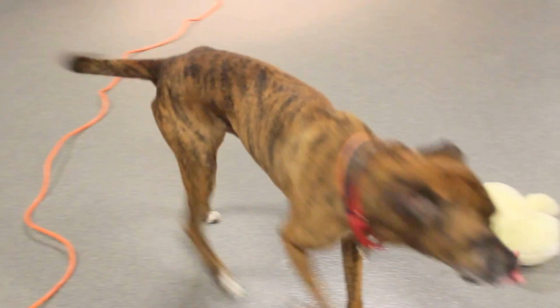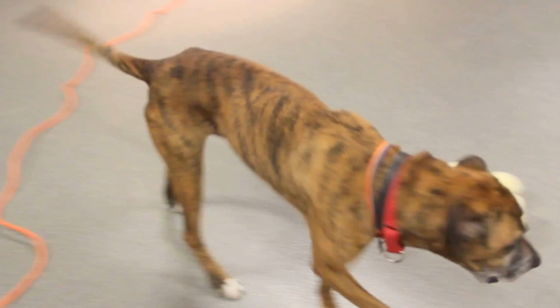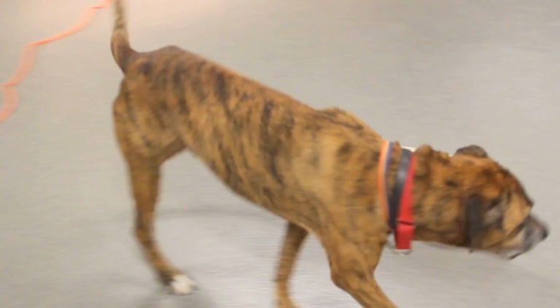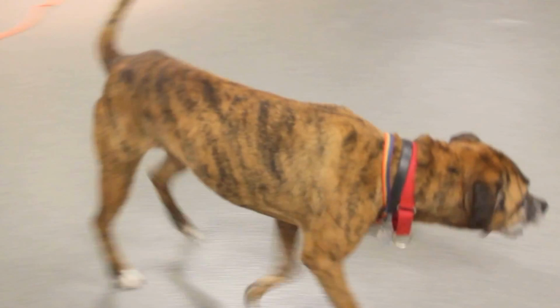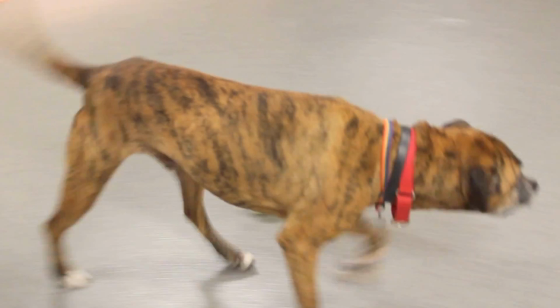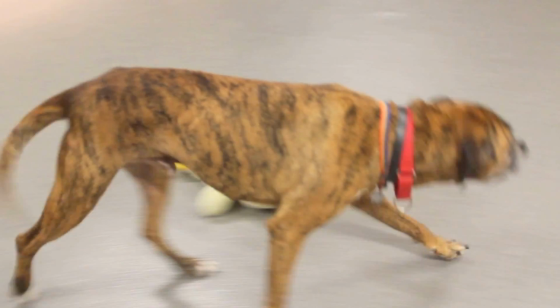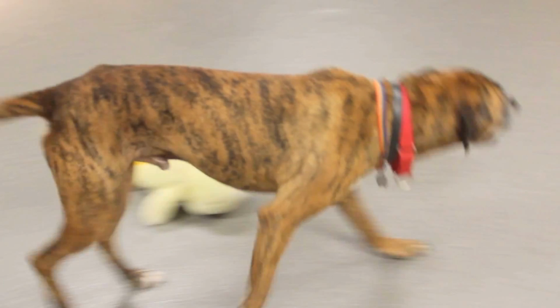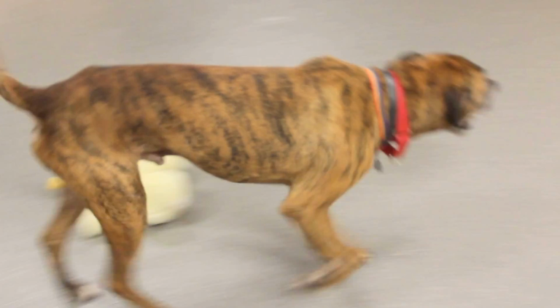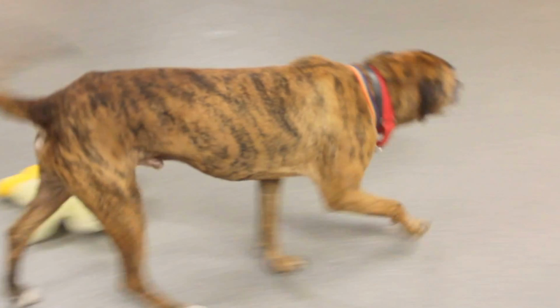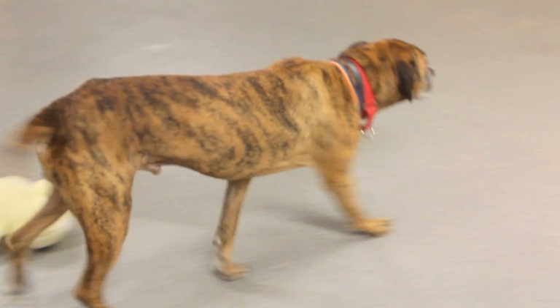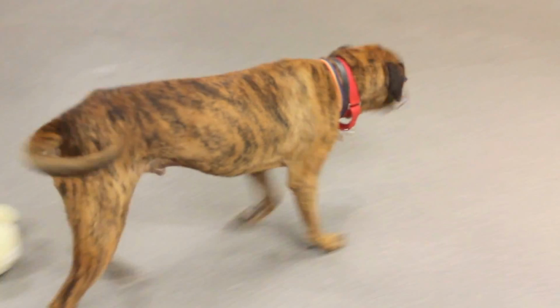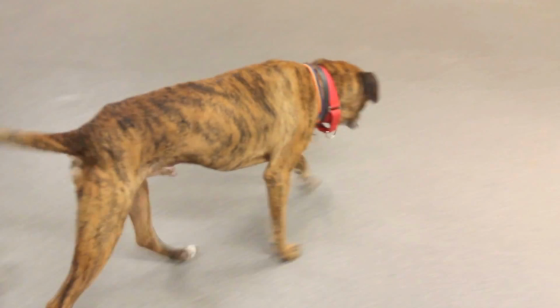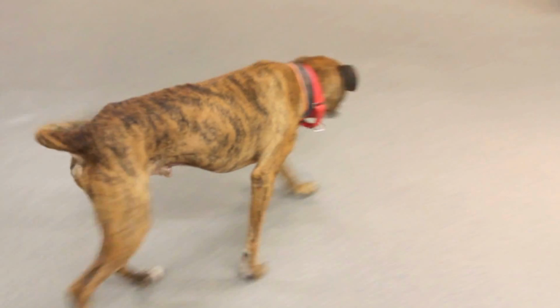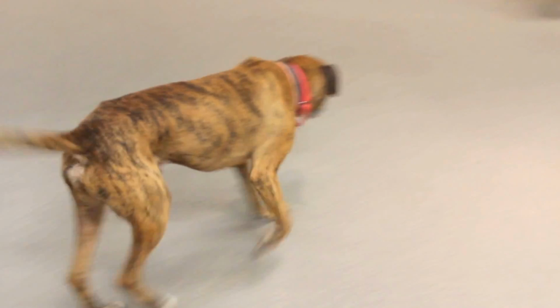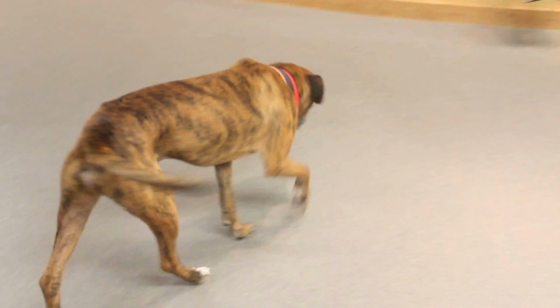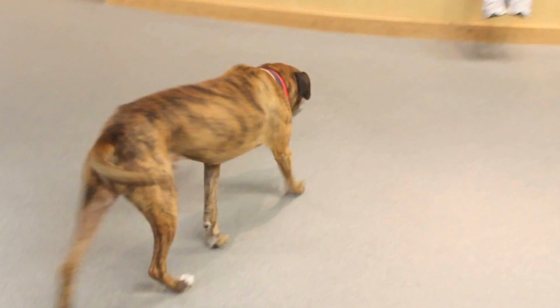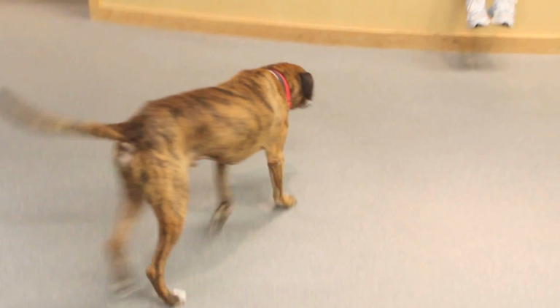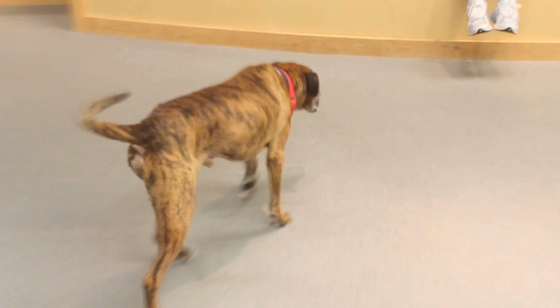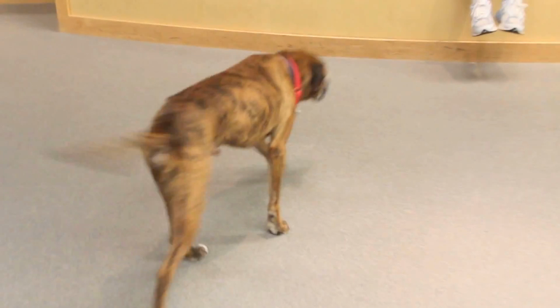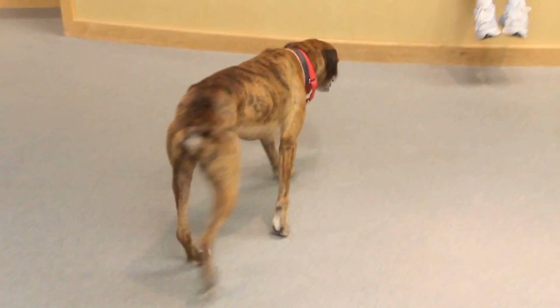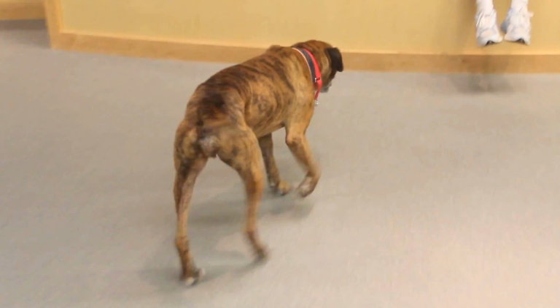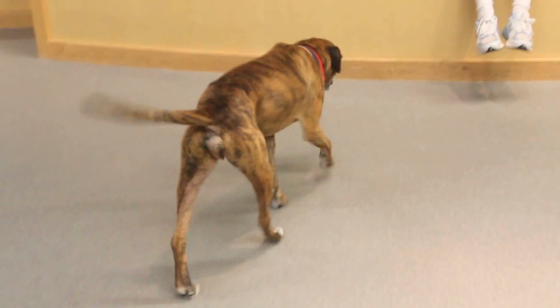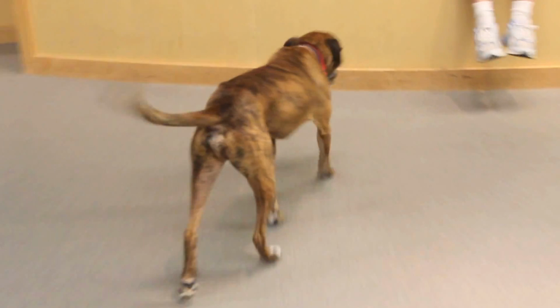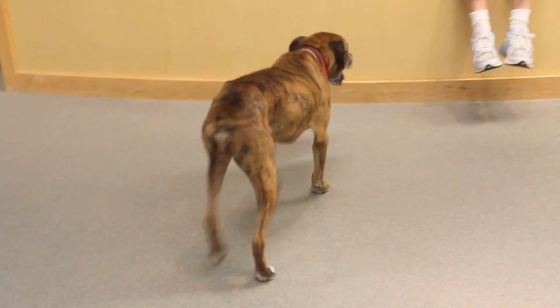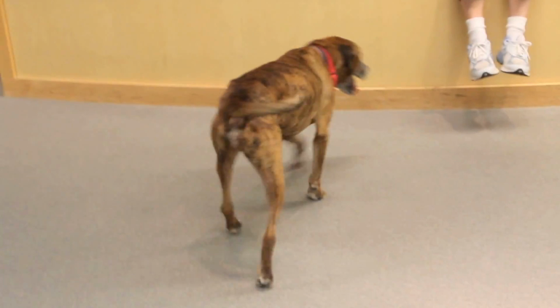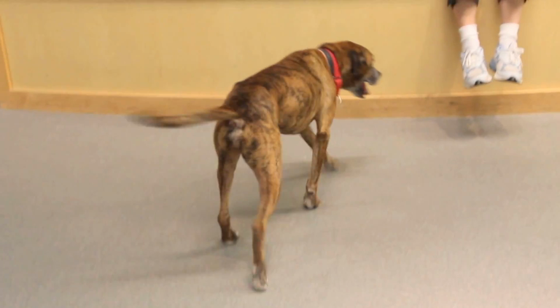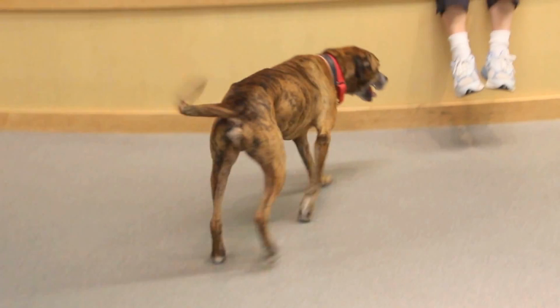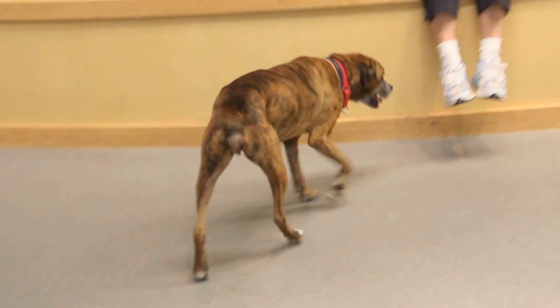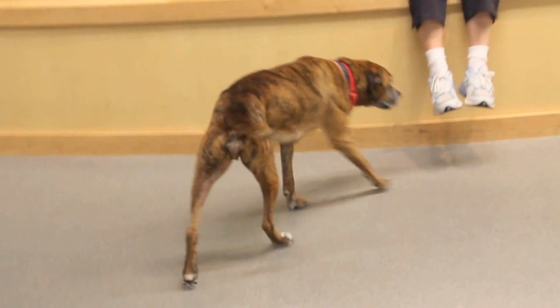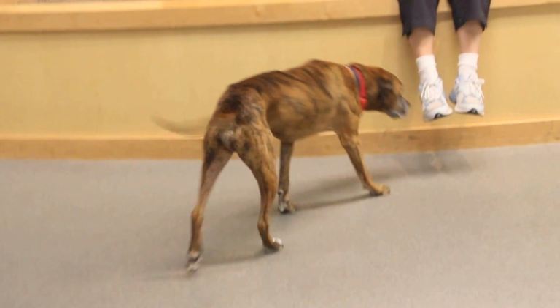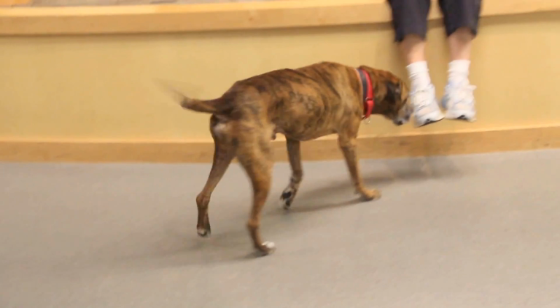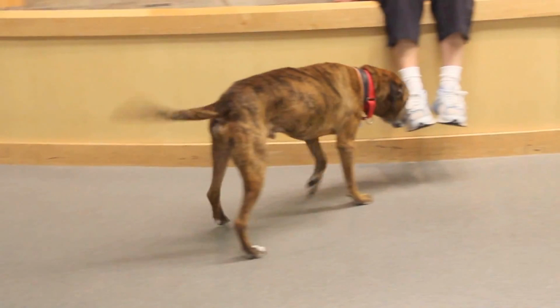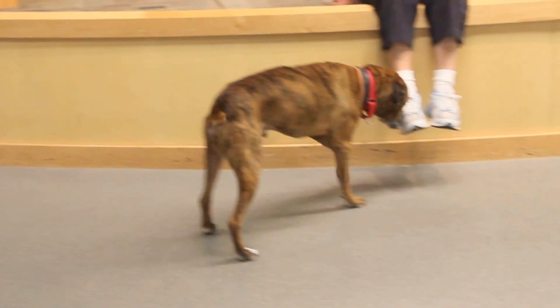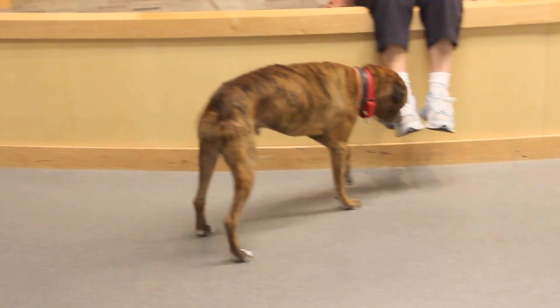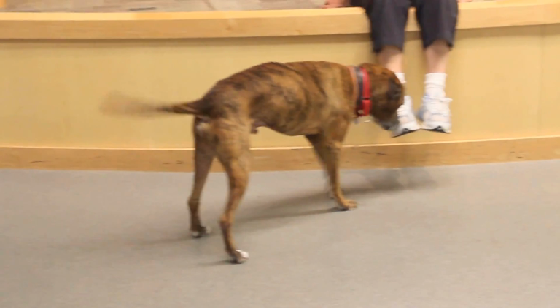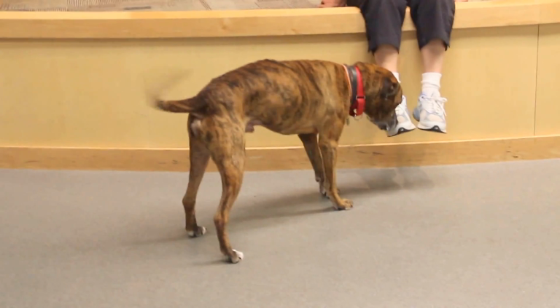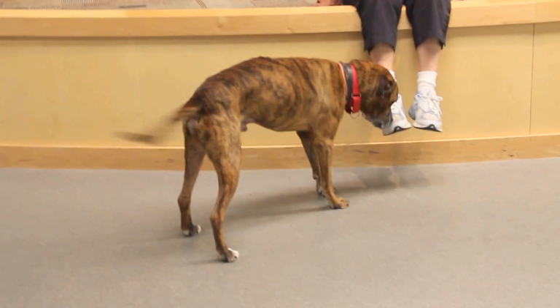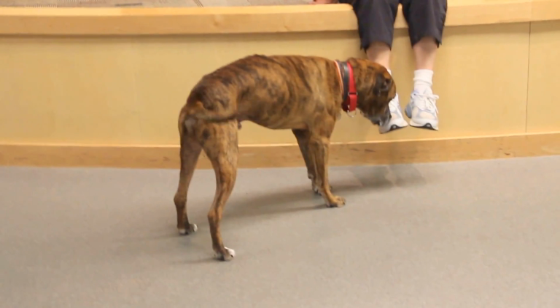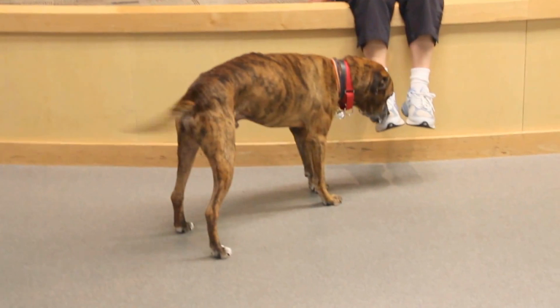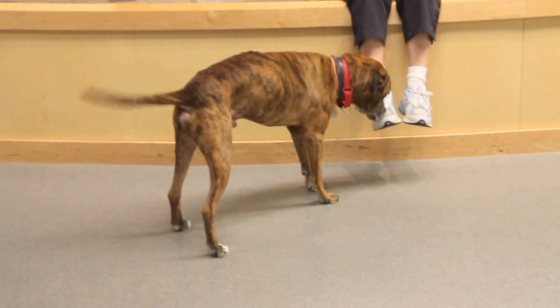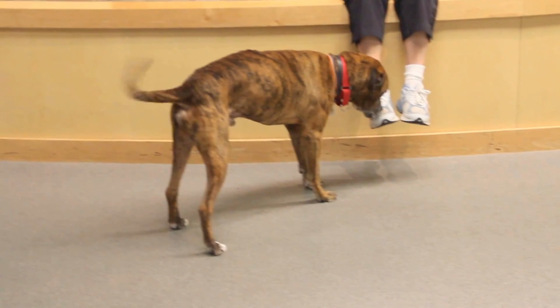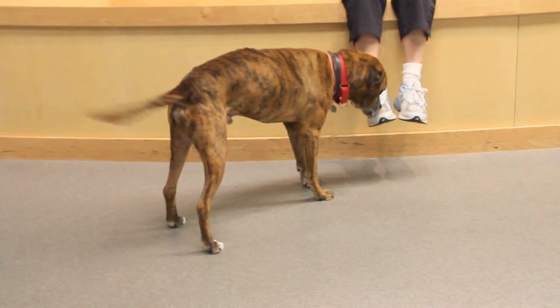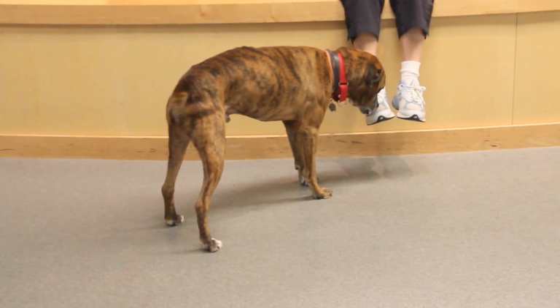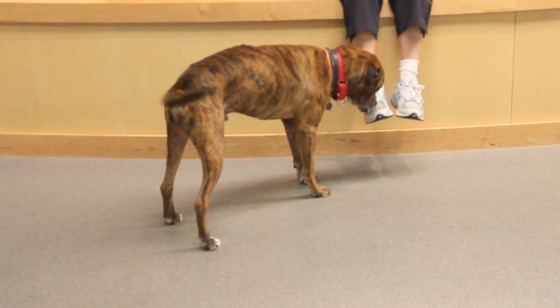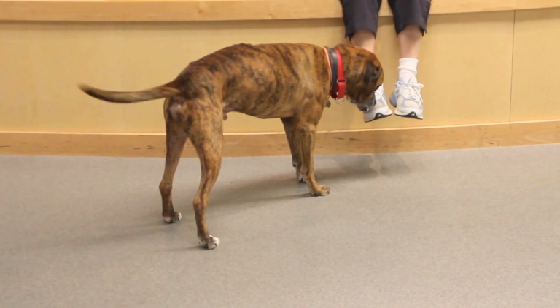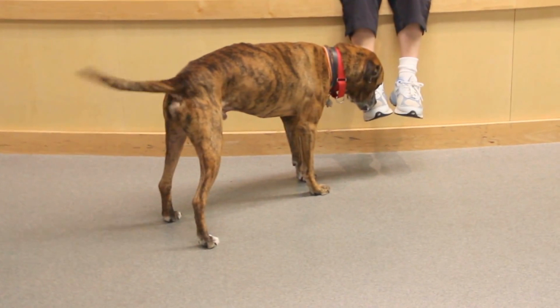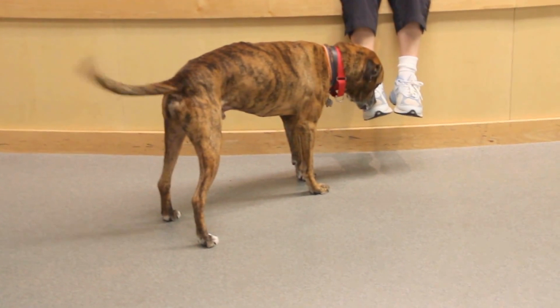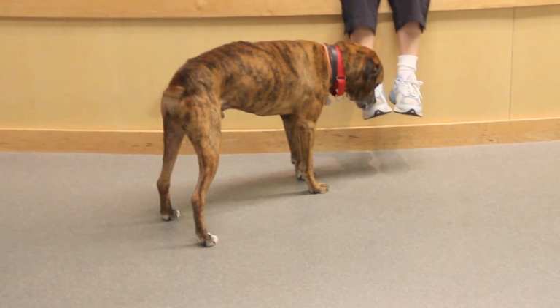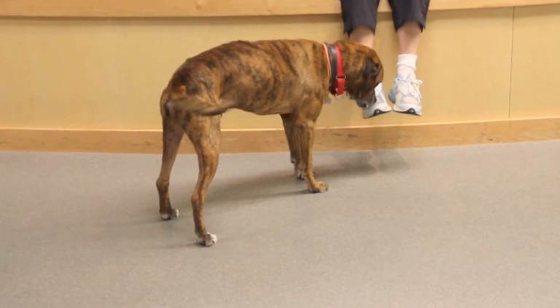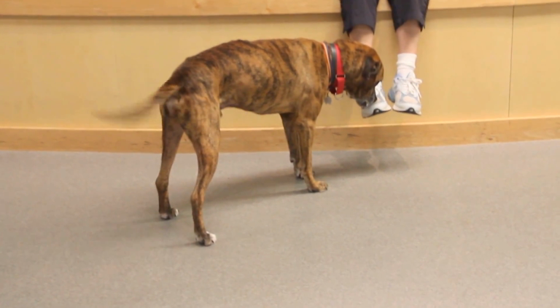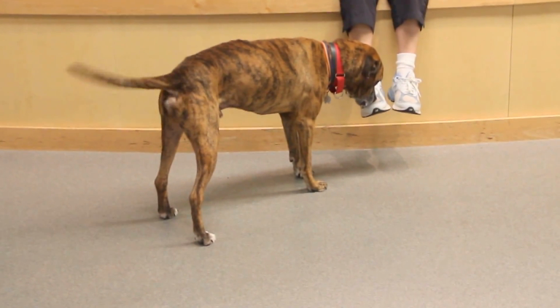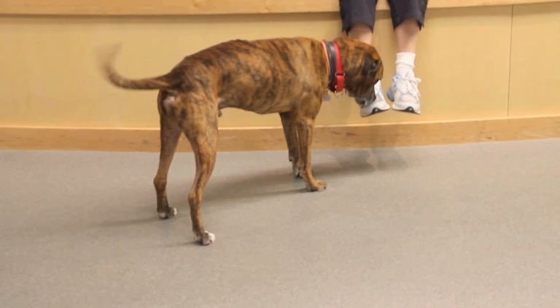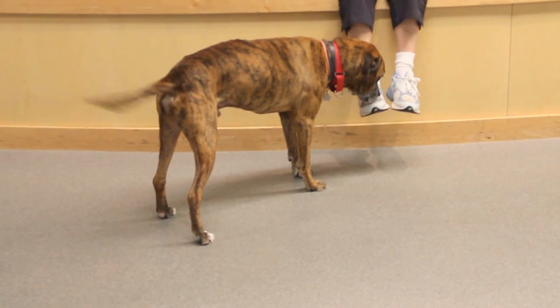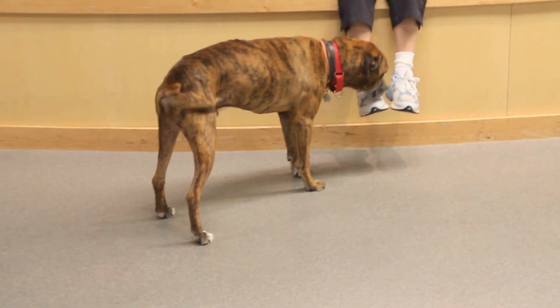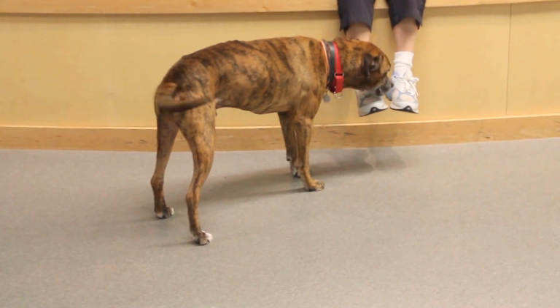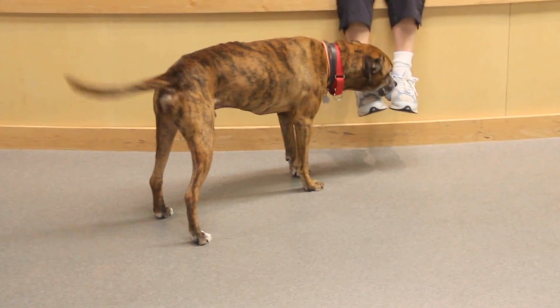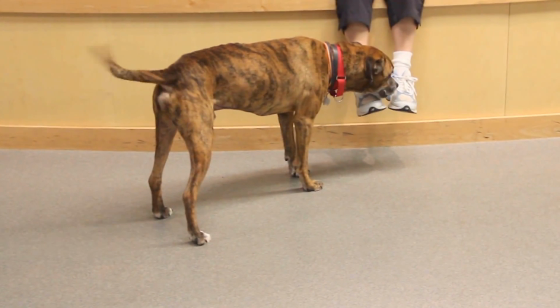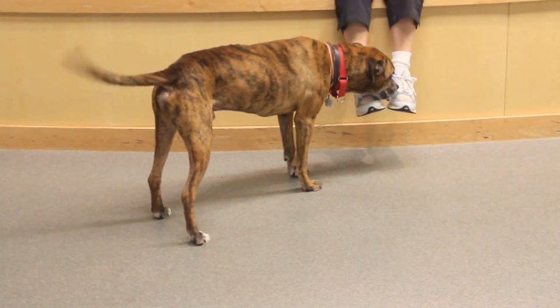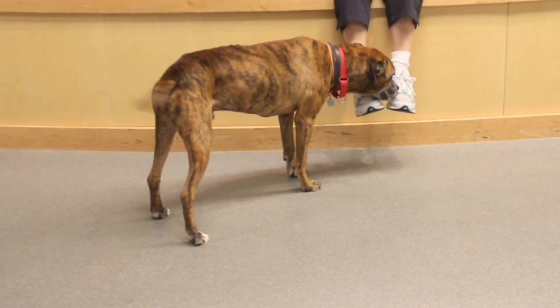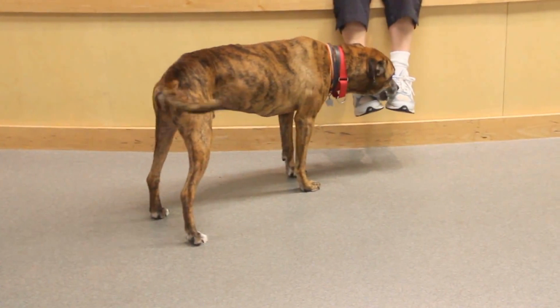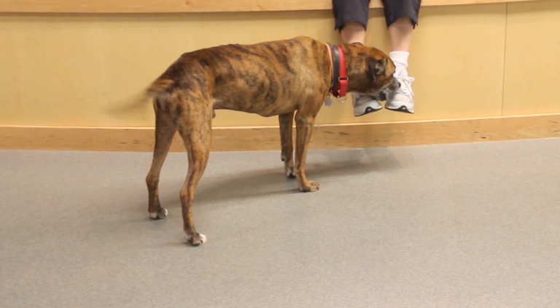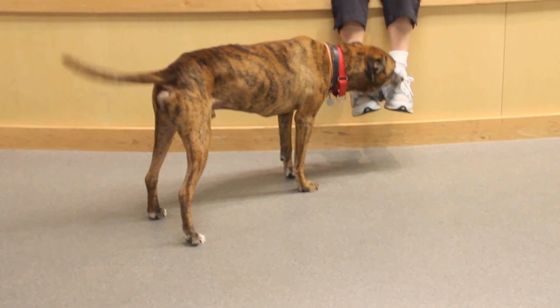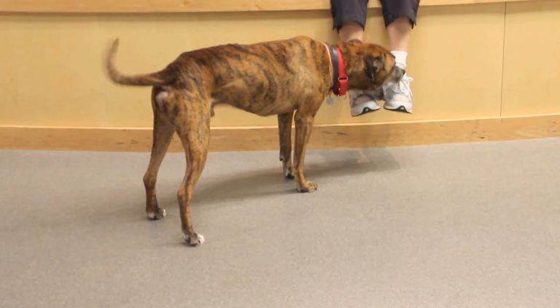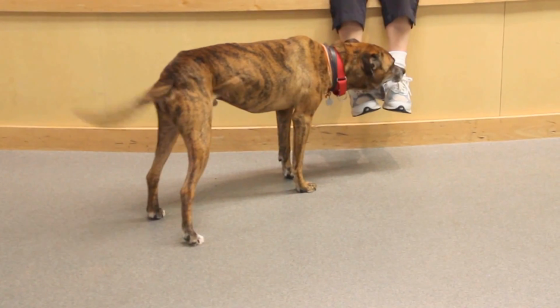This big guy is Tigger. He has a beautiful brindle coat and such a sweet face.